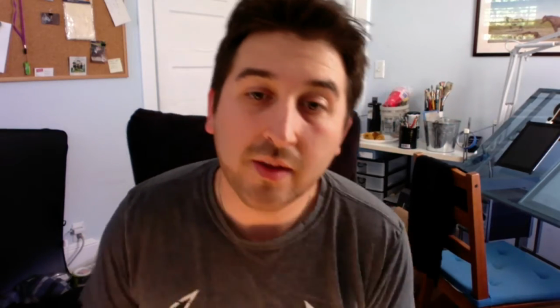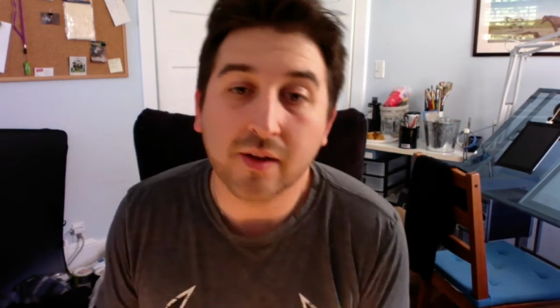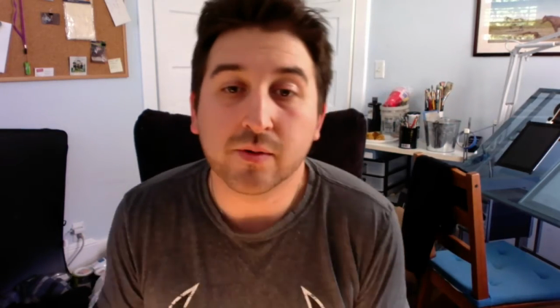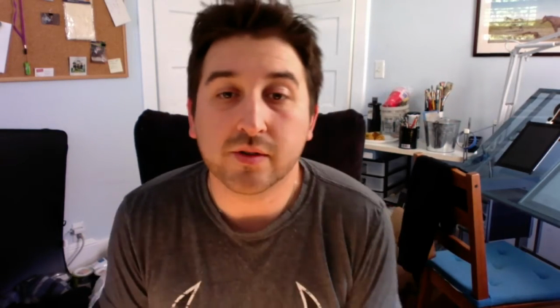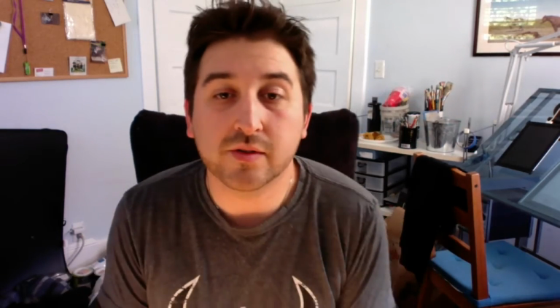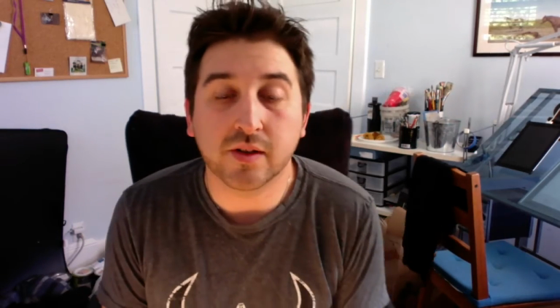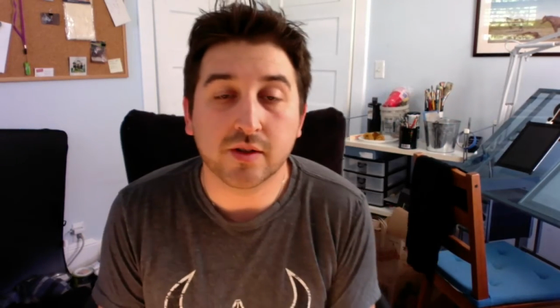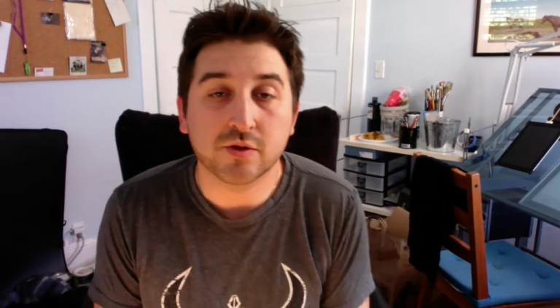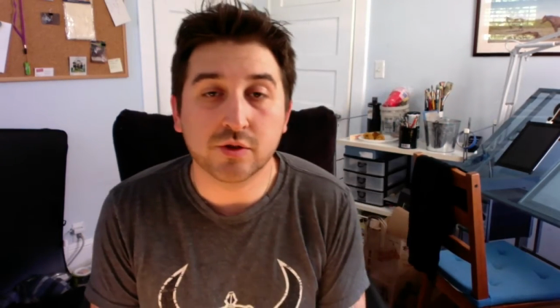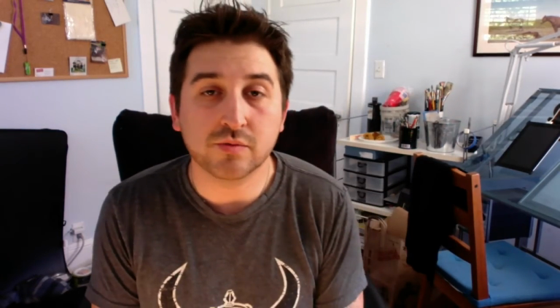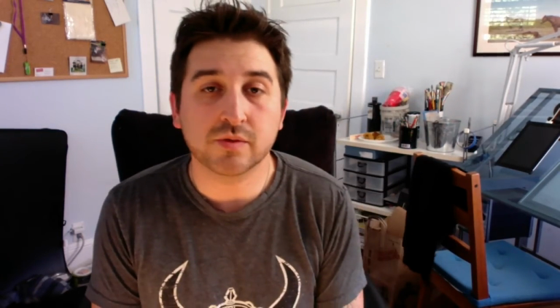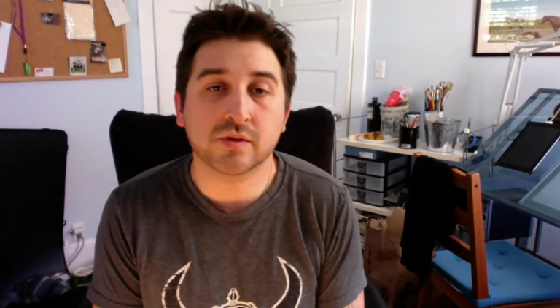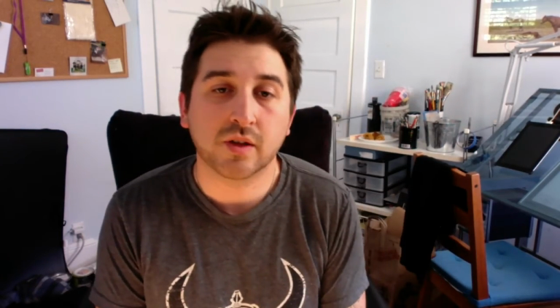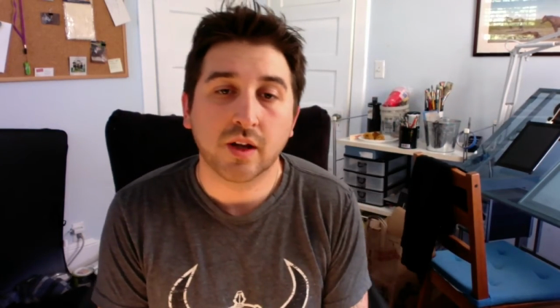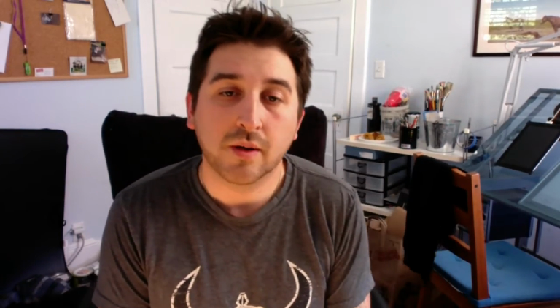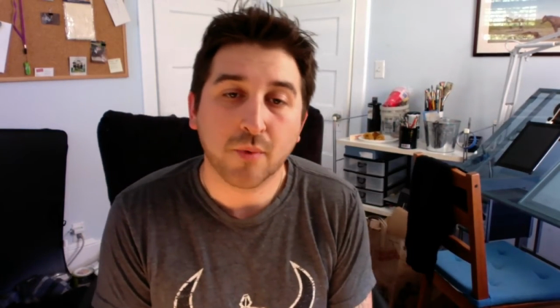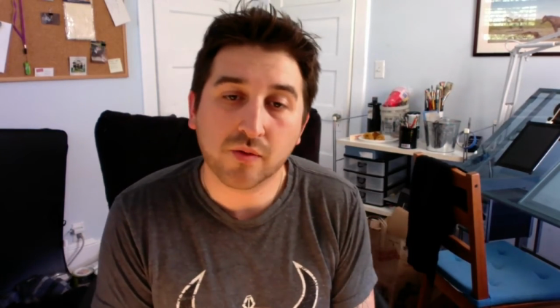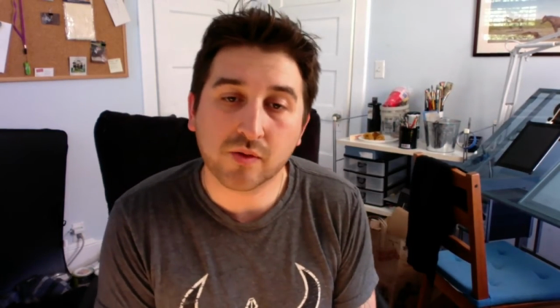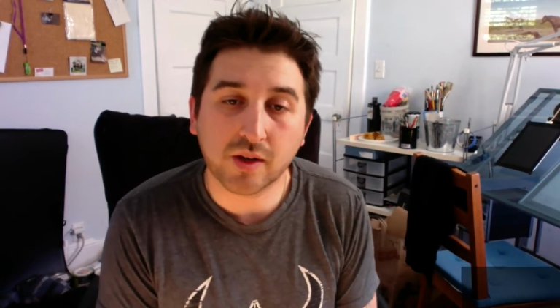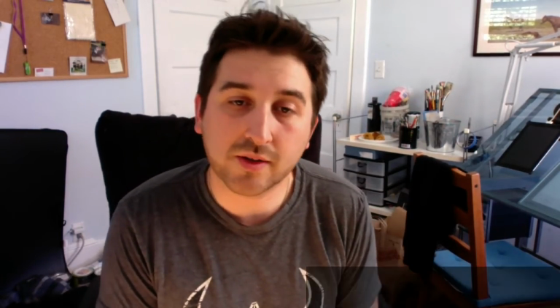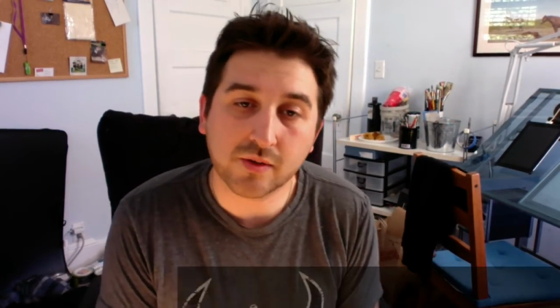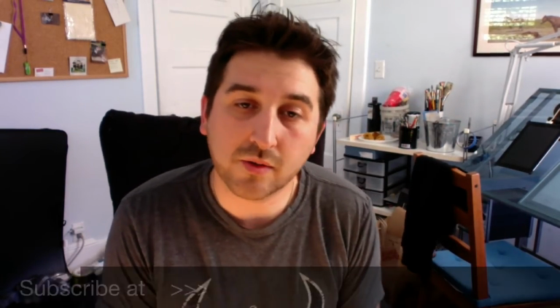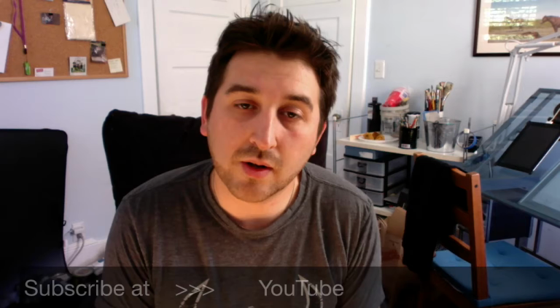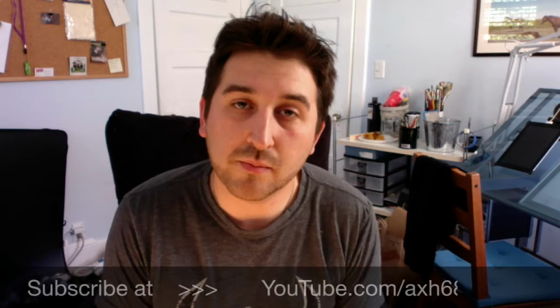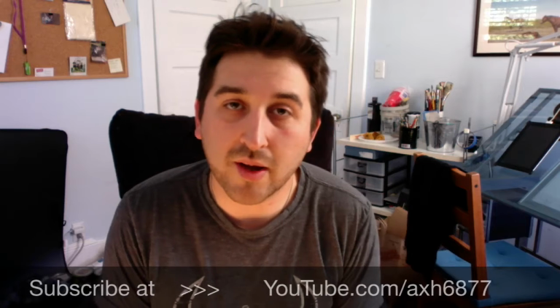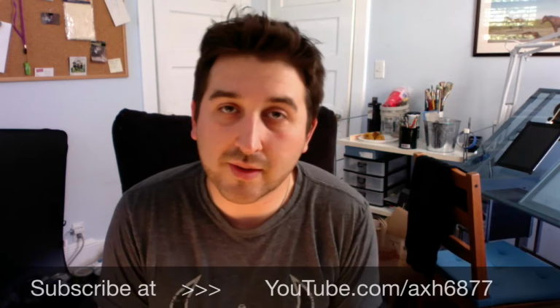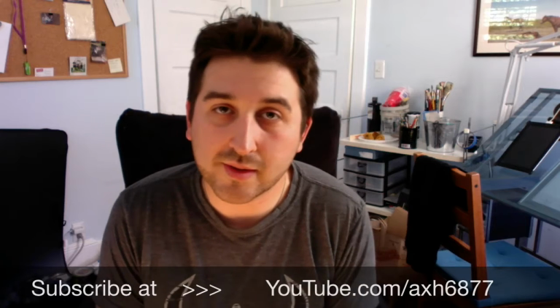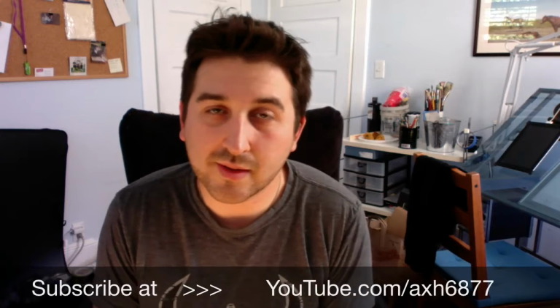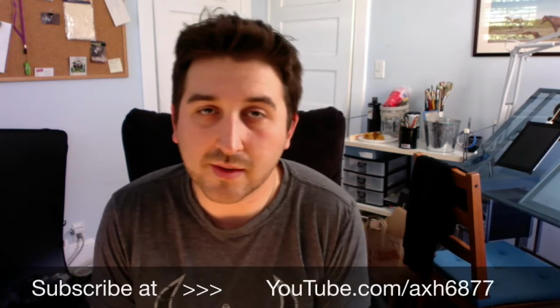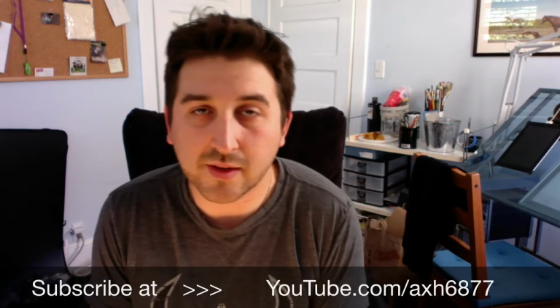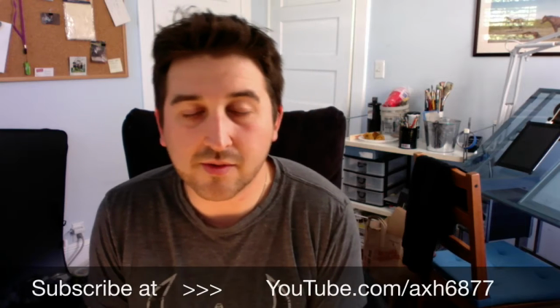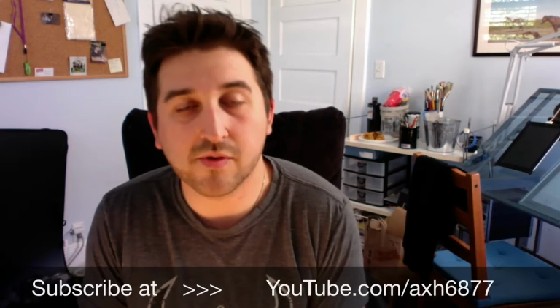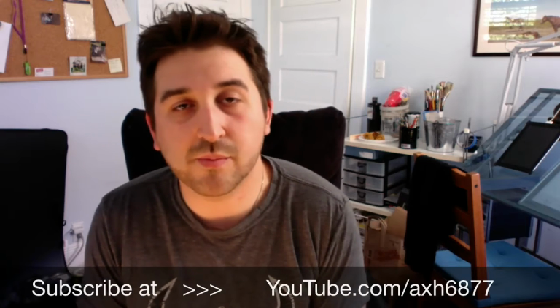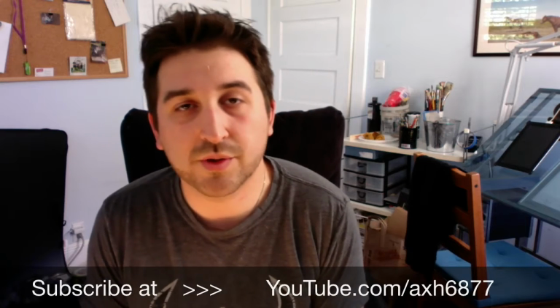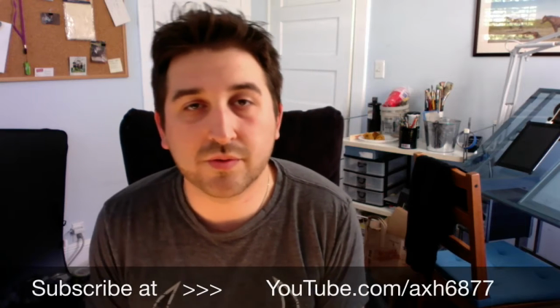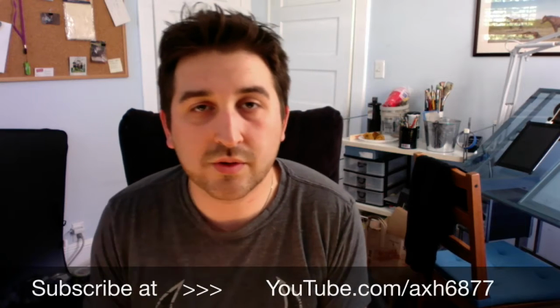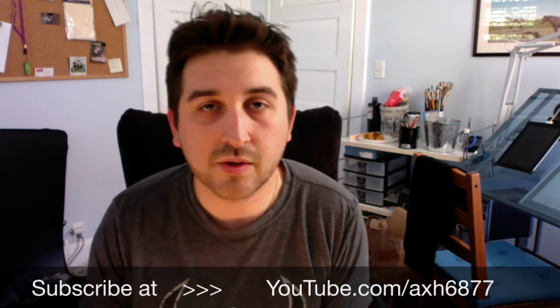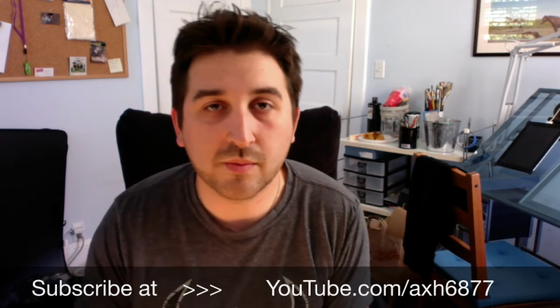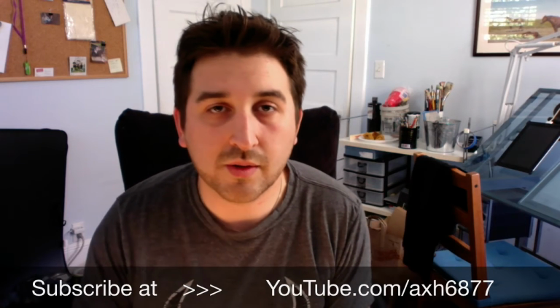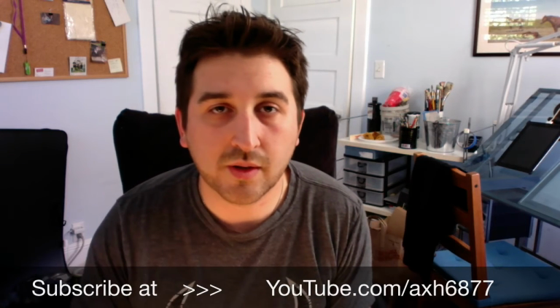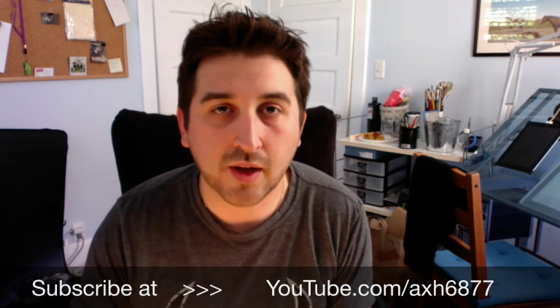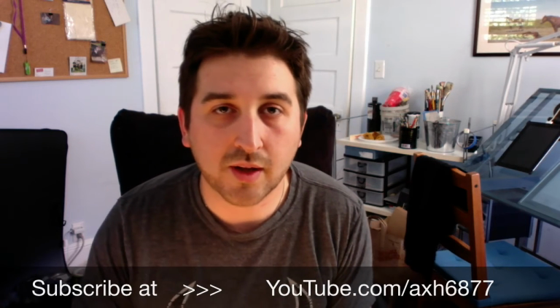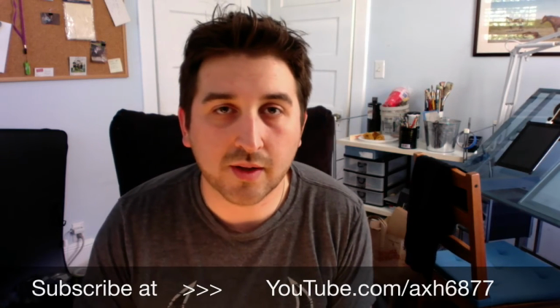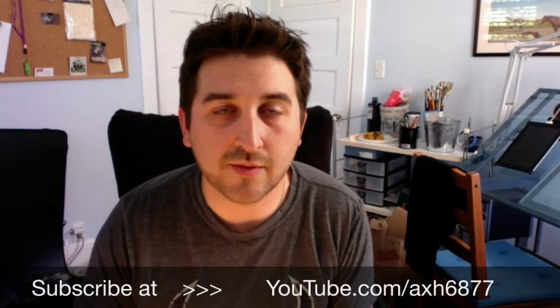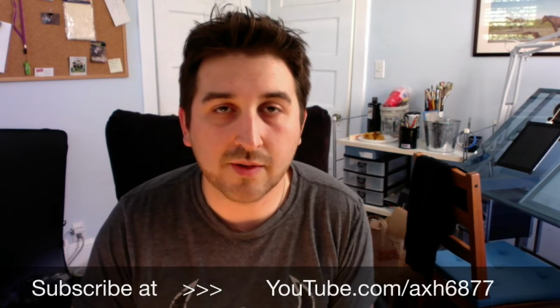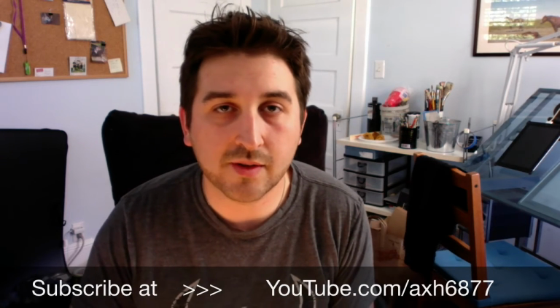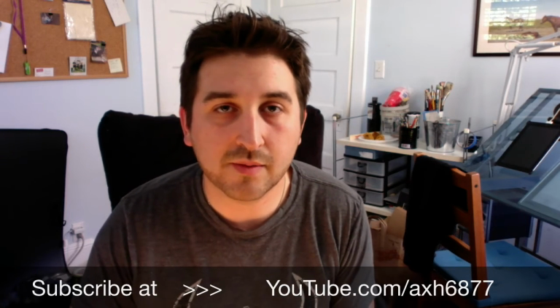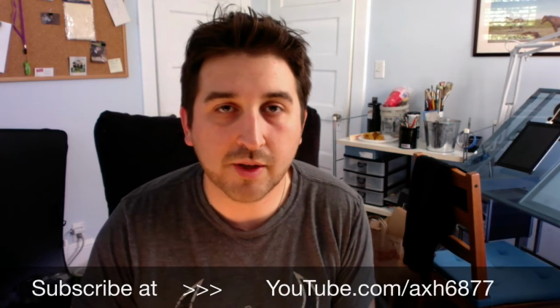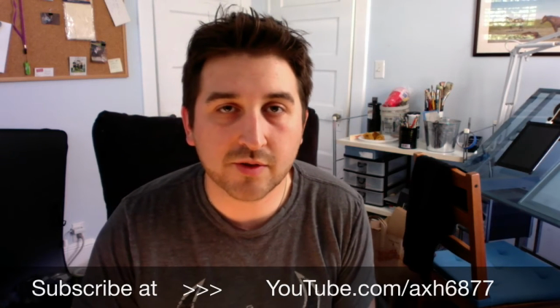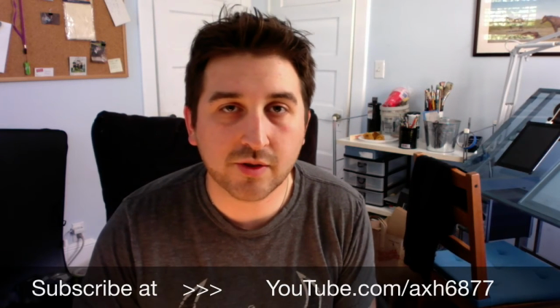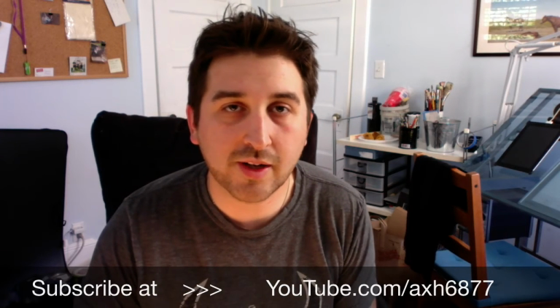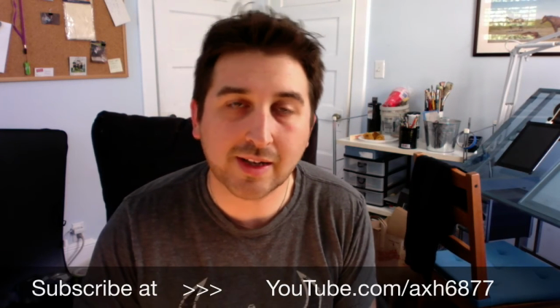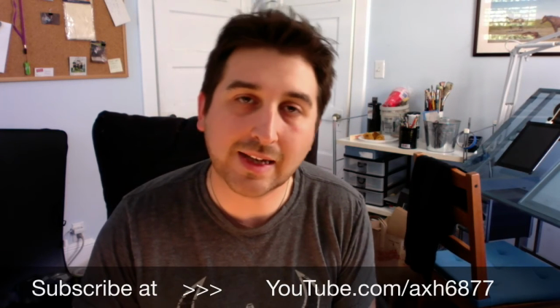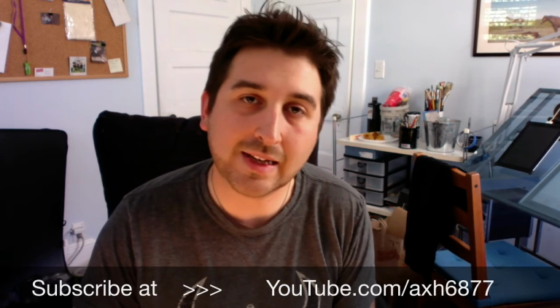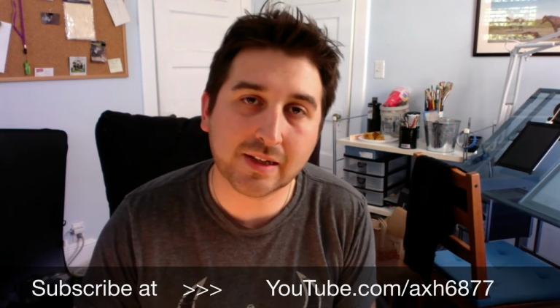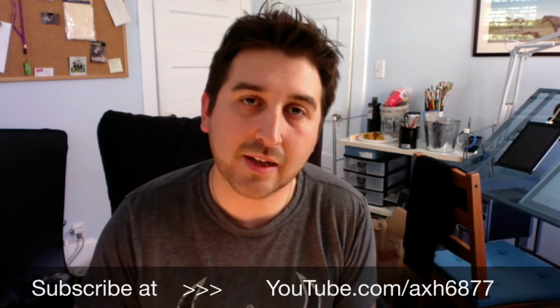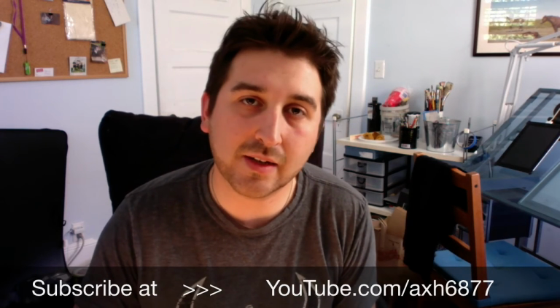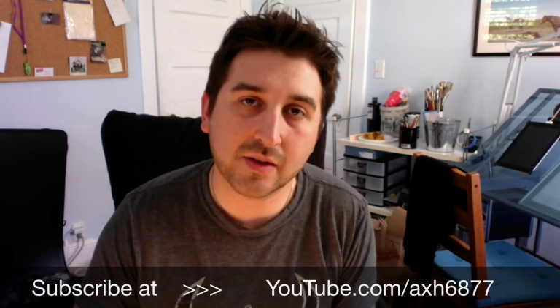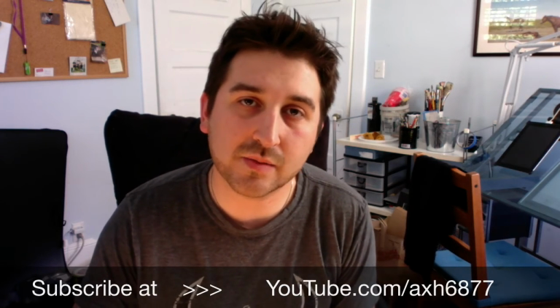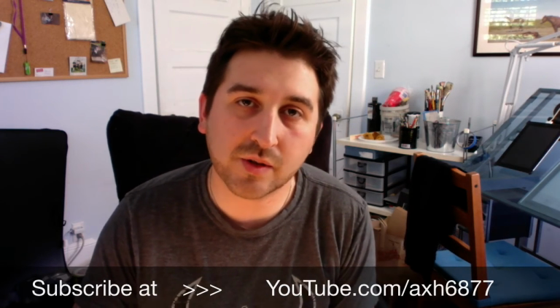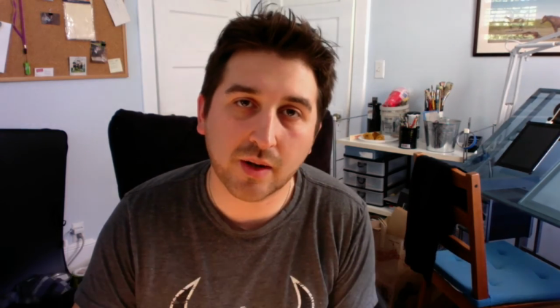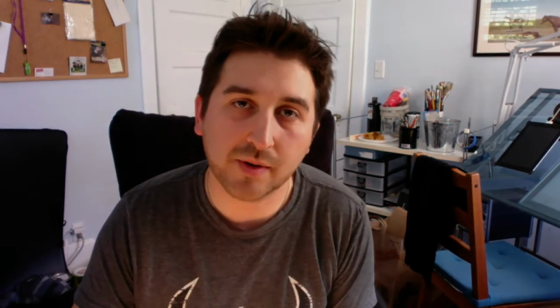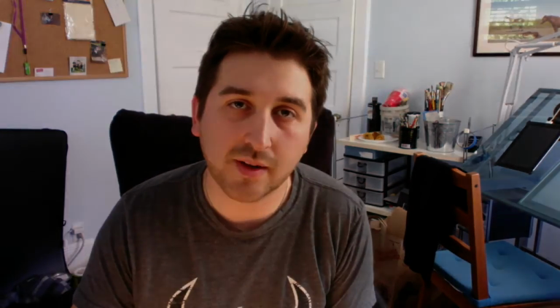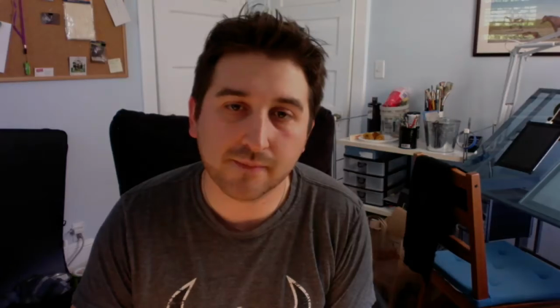That was June's Marvel Collector Corps unboxing. Thank you very much for joining me. Make sure you hit like and subscribe at the end.